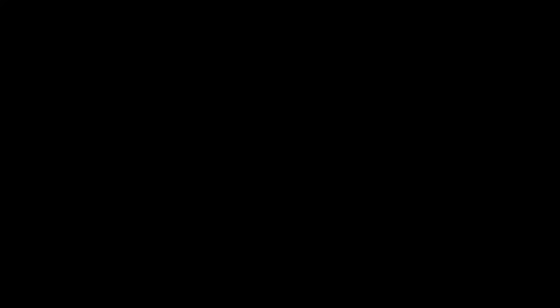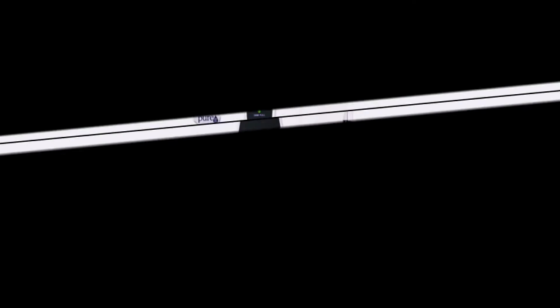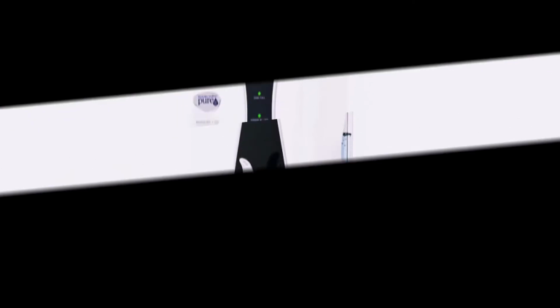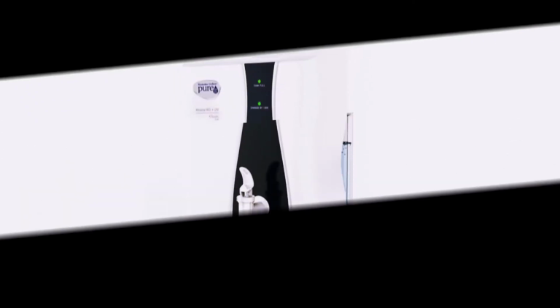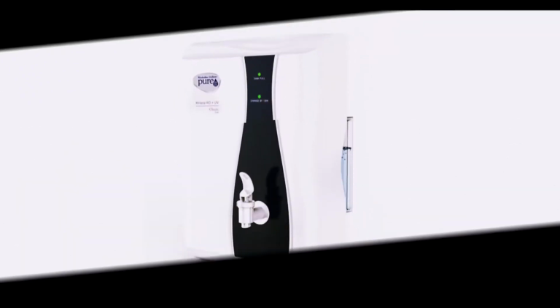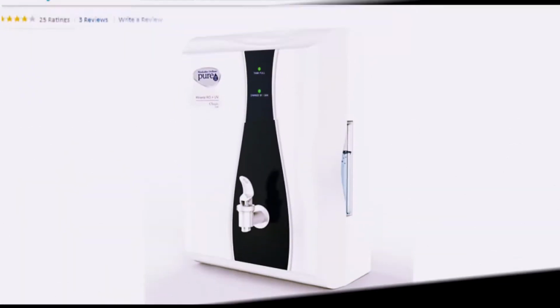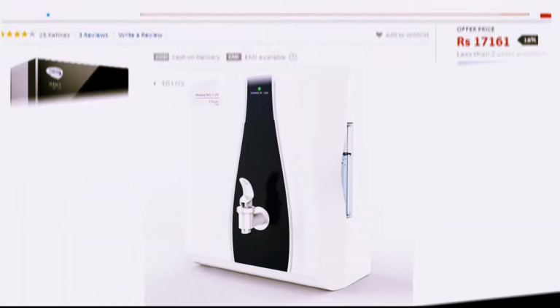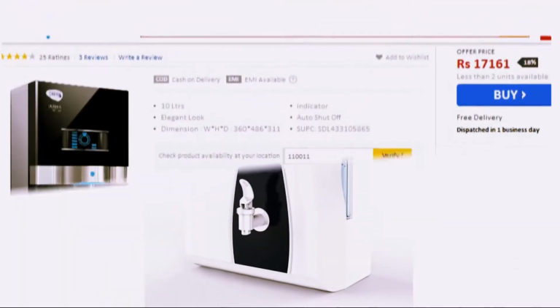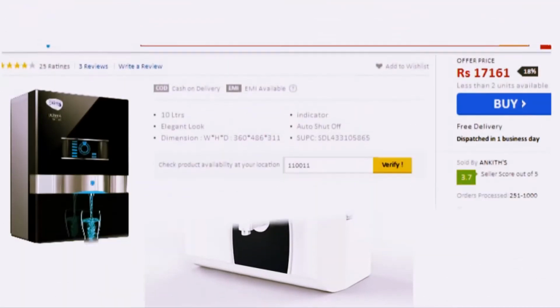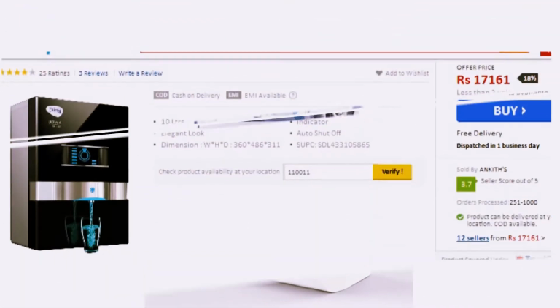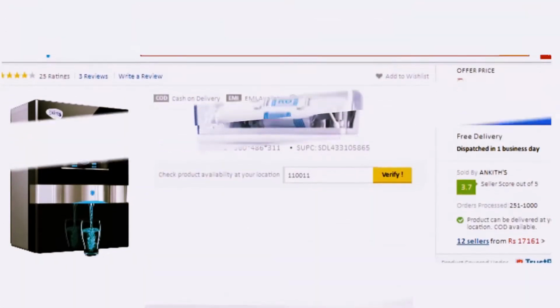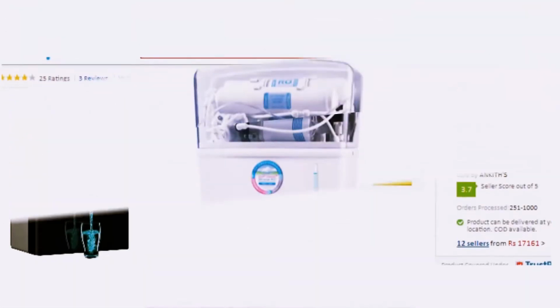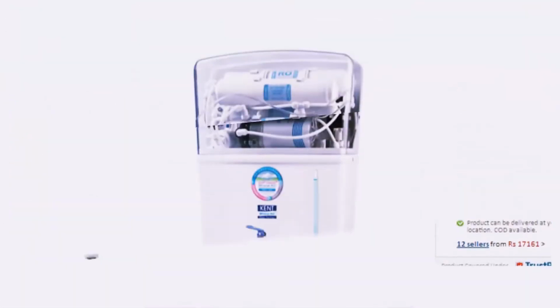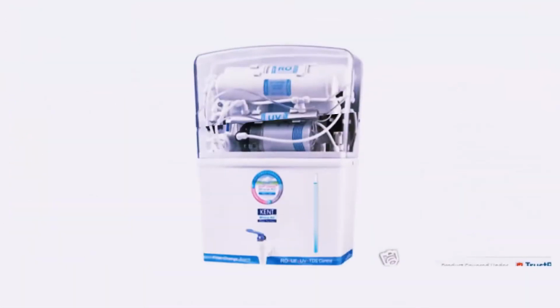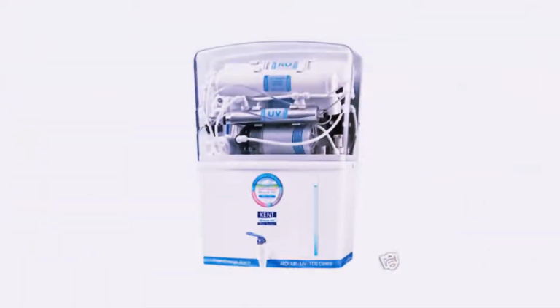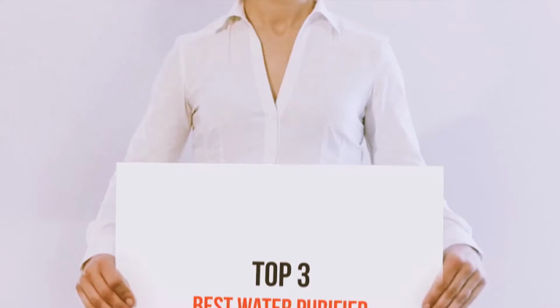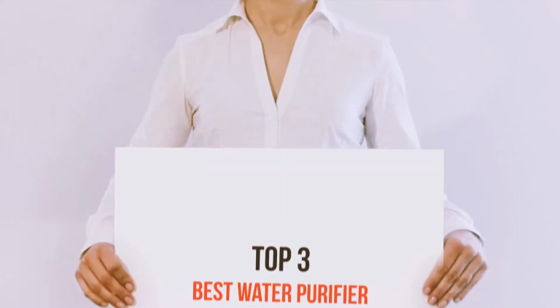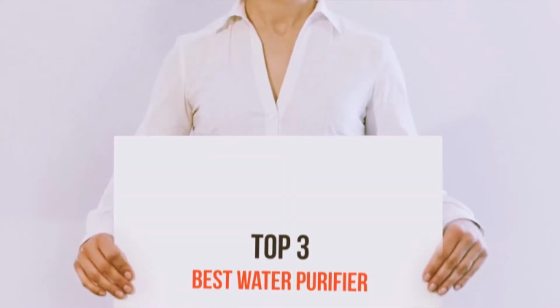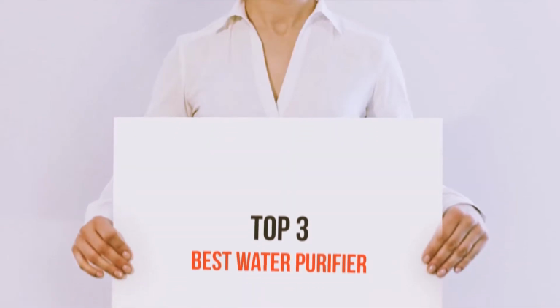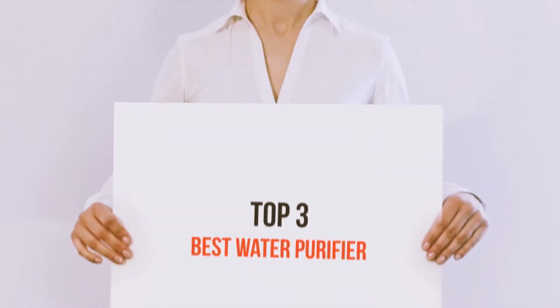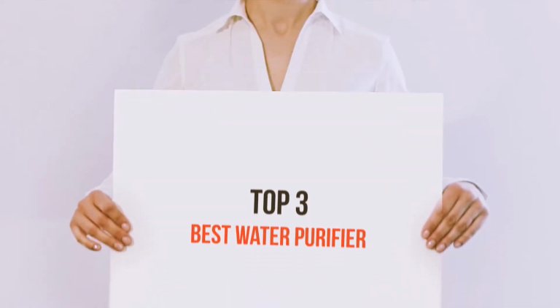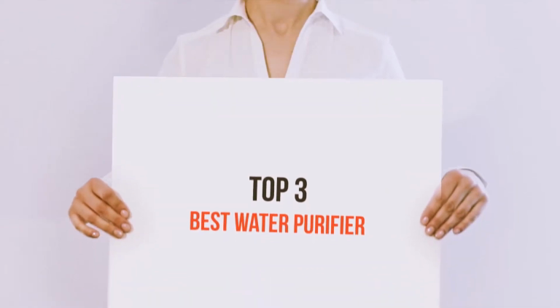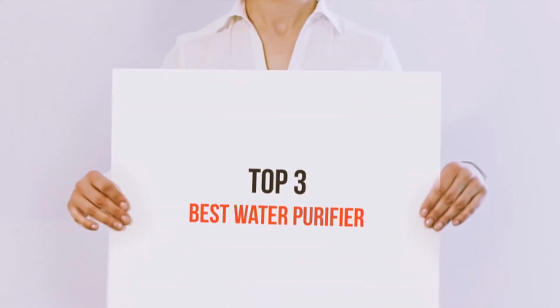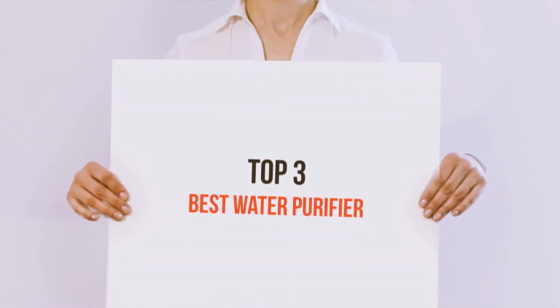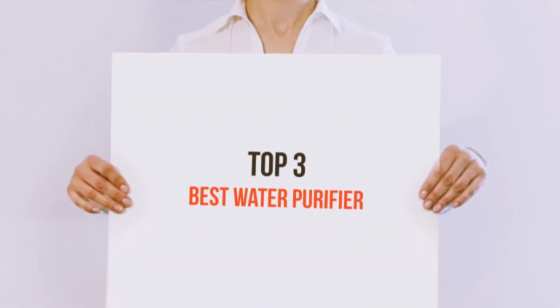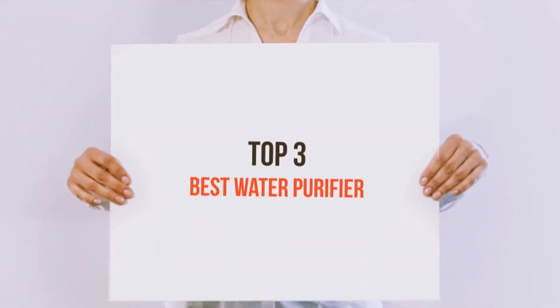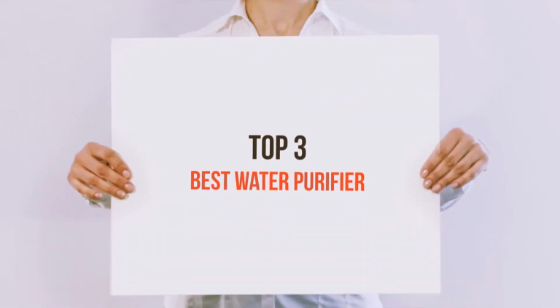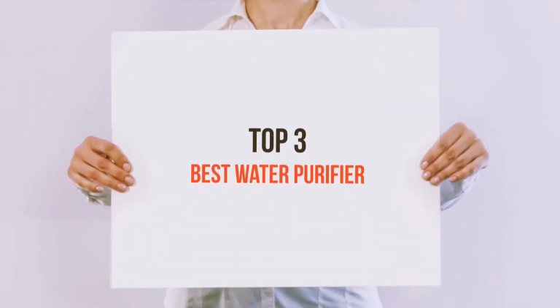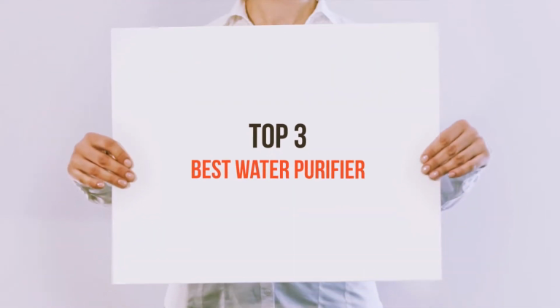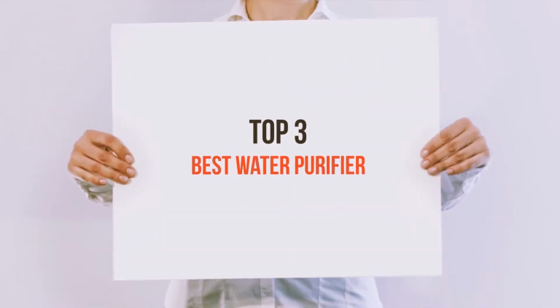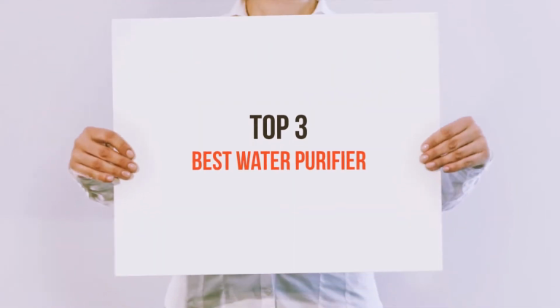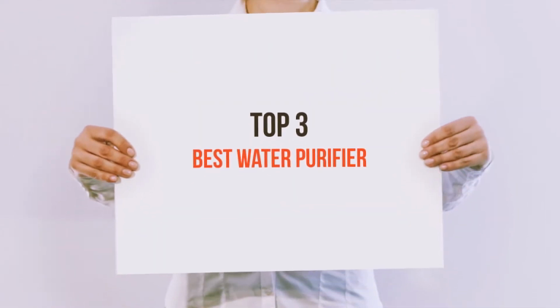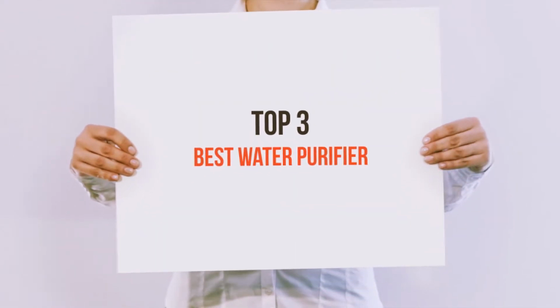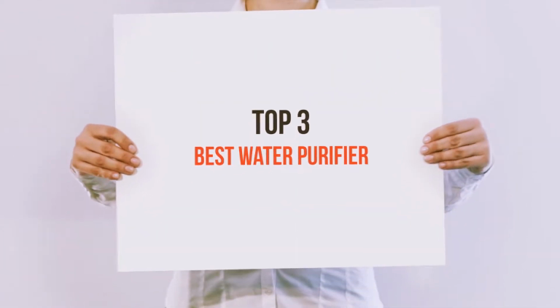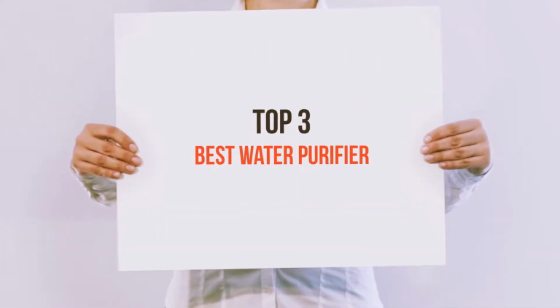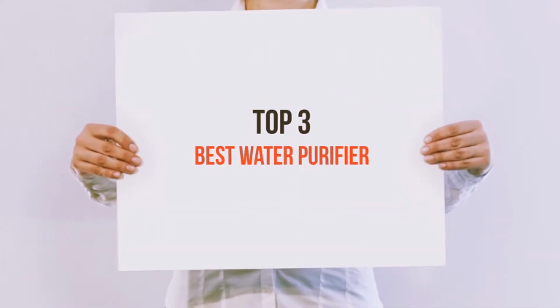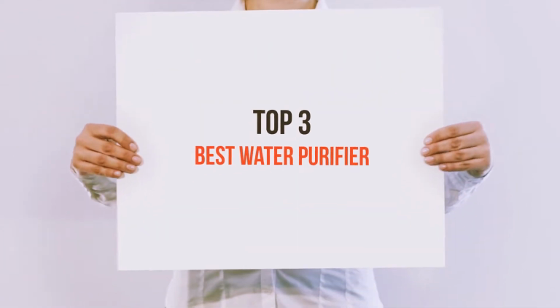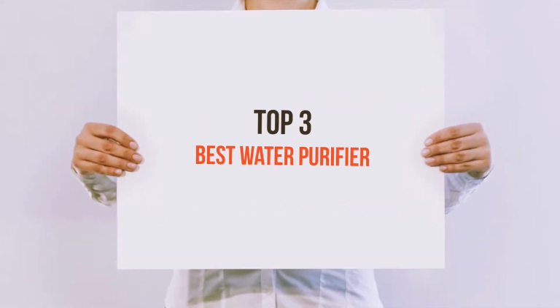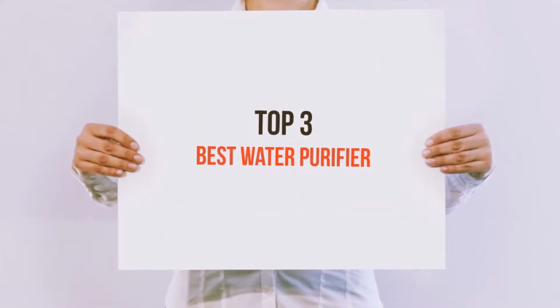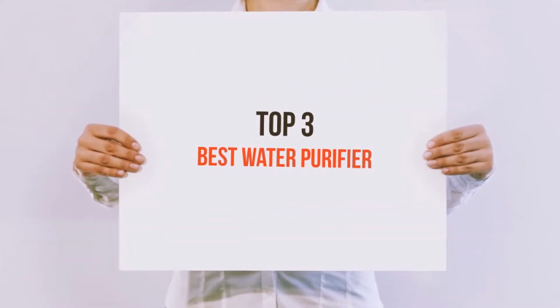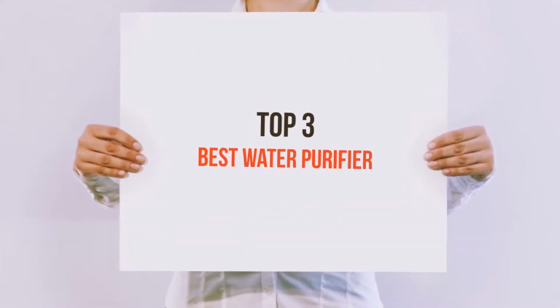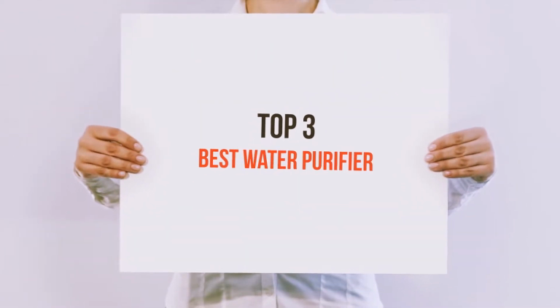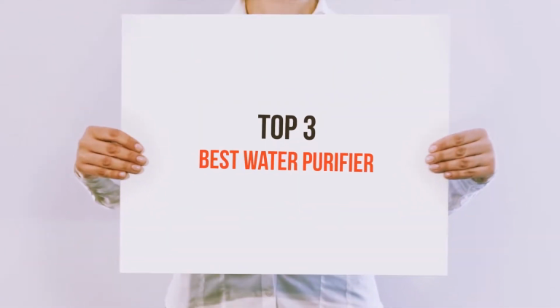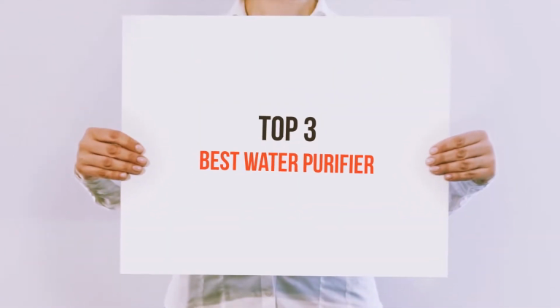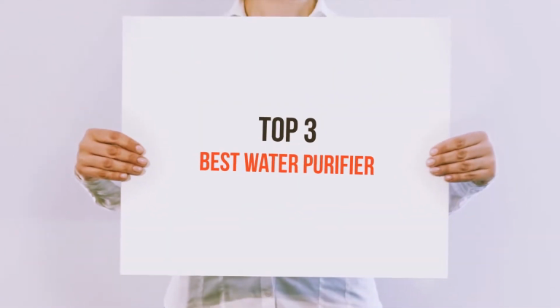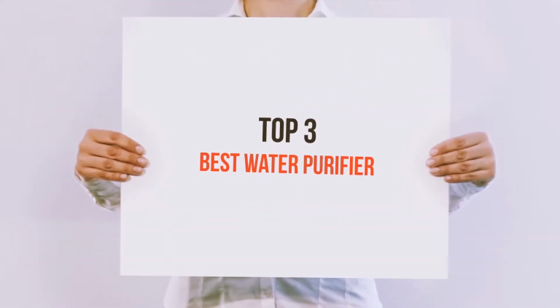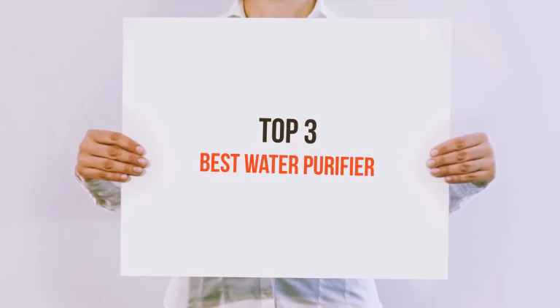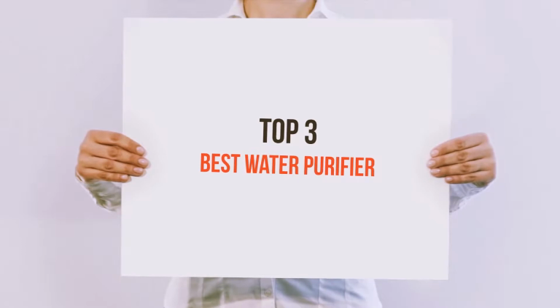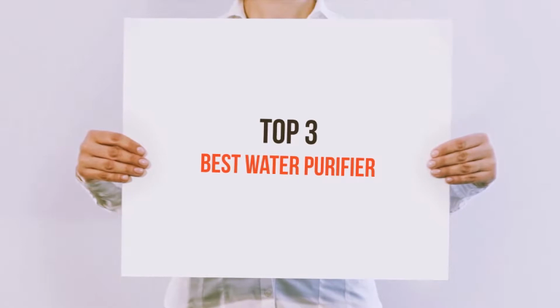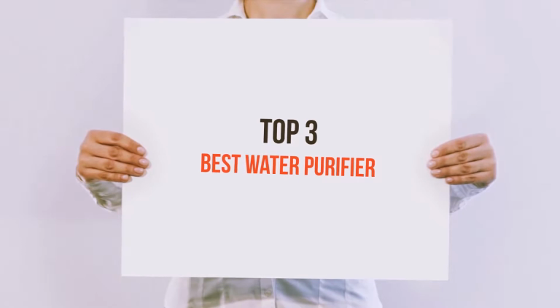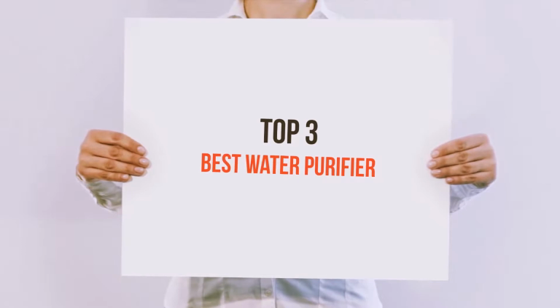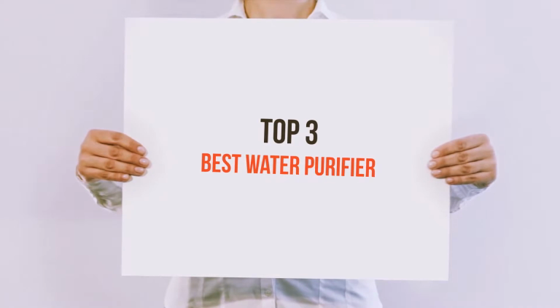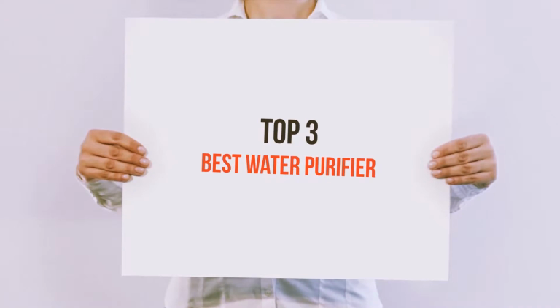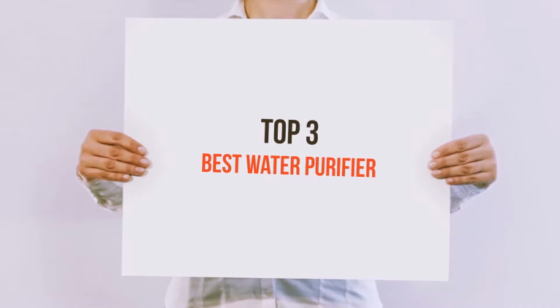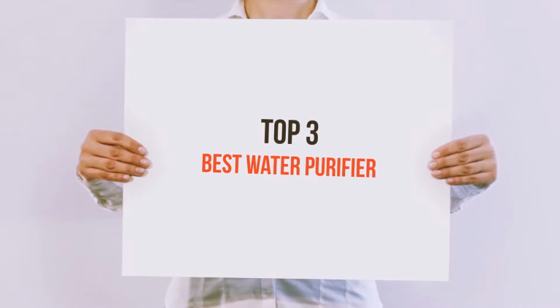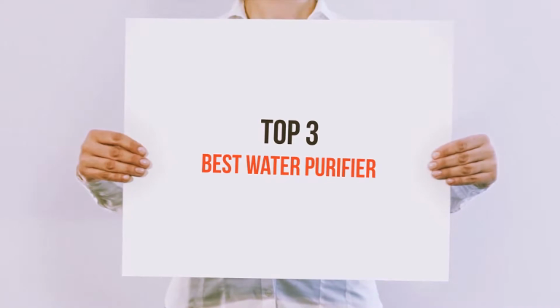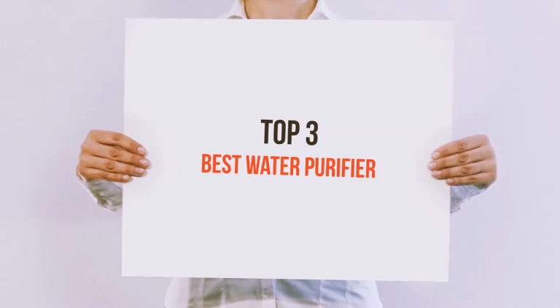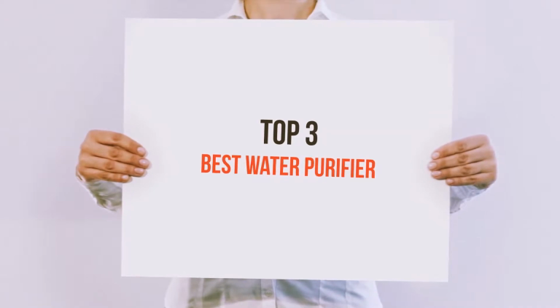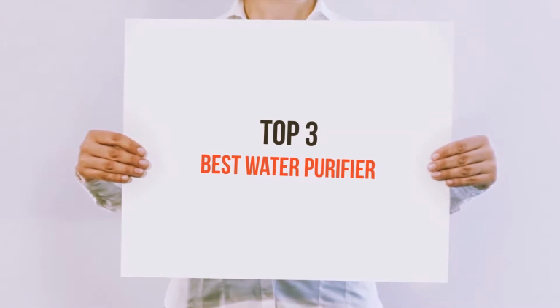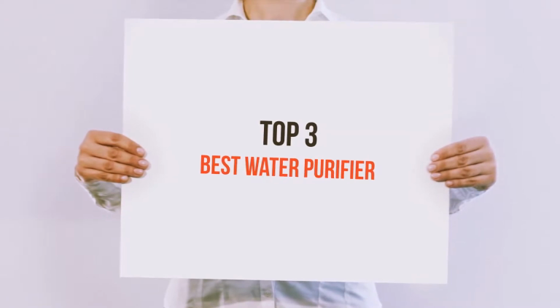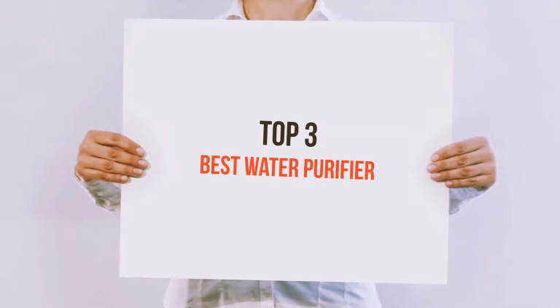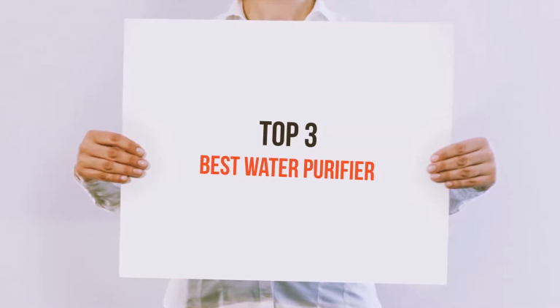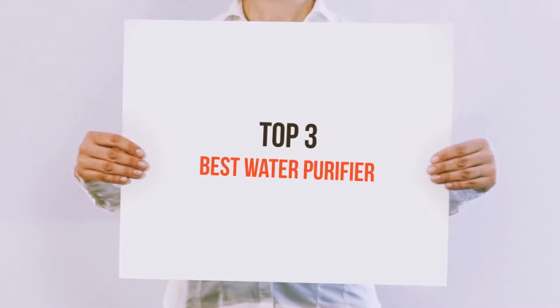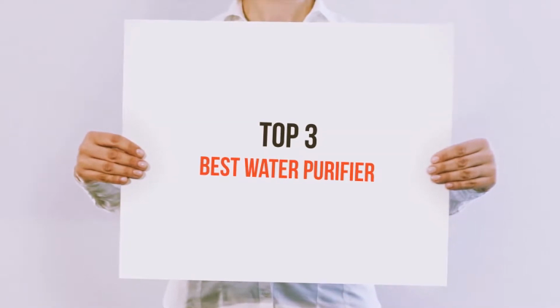Hello guys, welcome back to my channel. Today I'm going to talk about the top 3 best water purifiers.